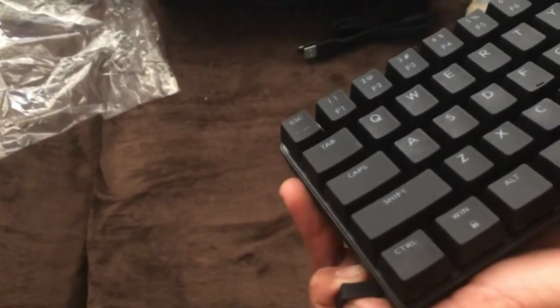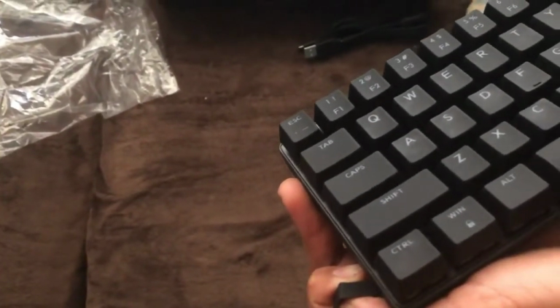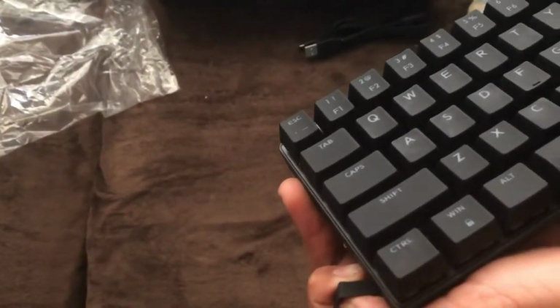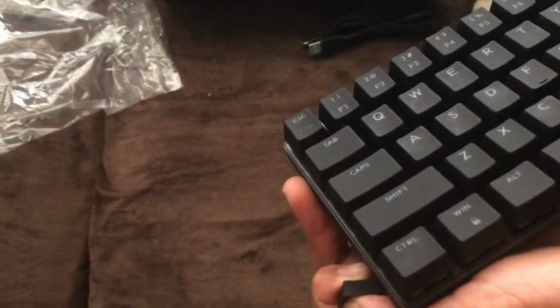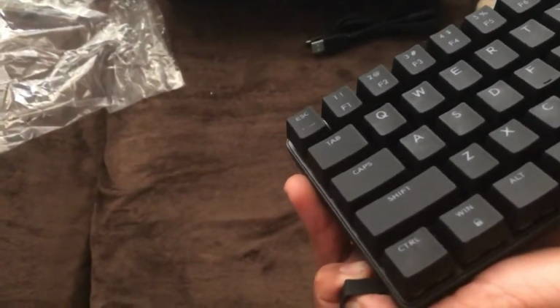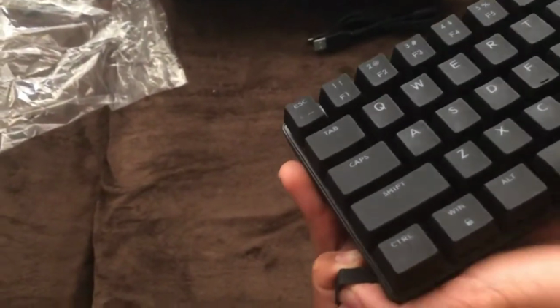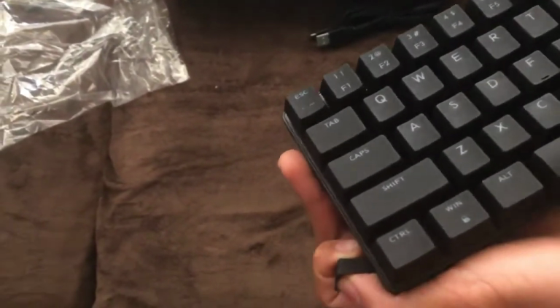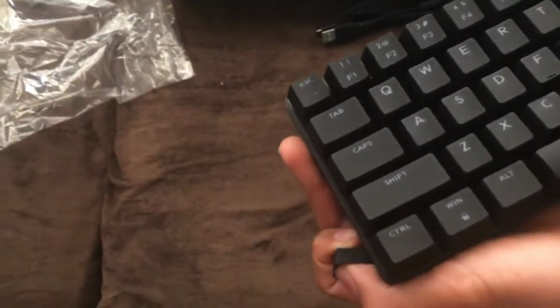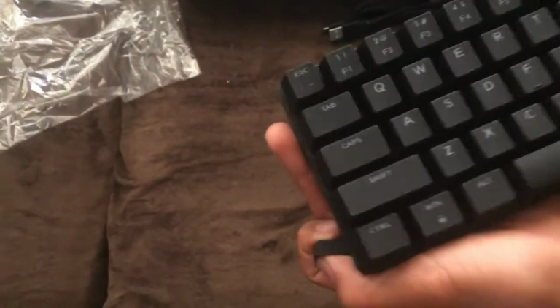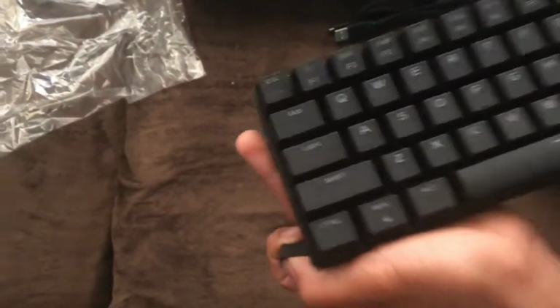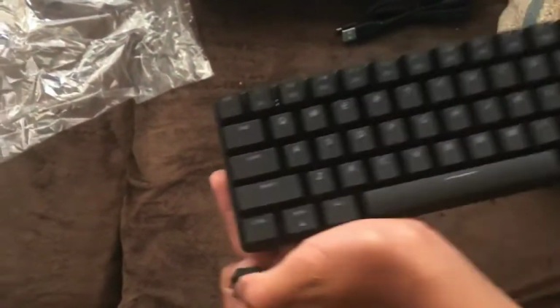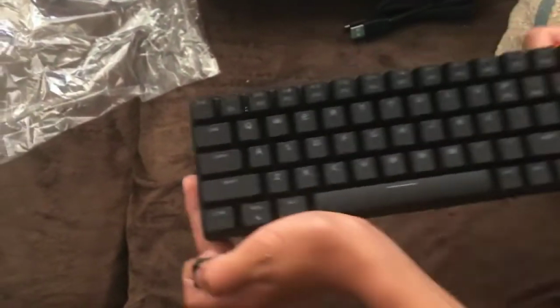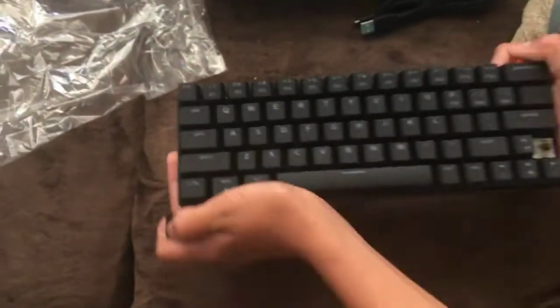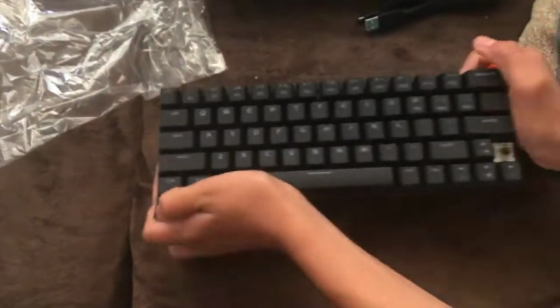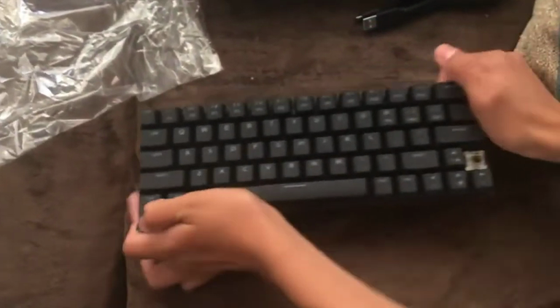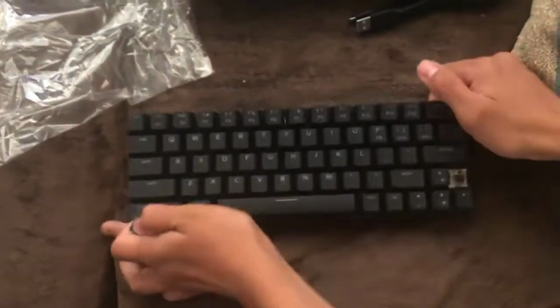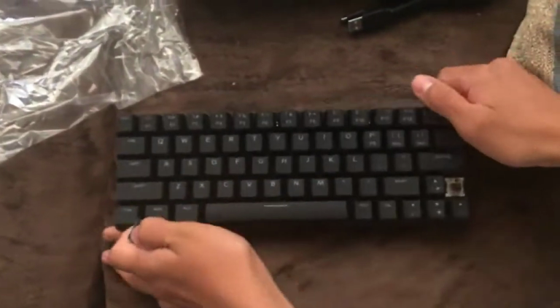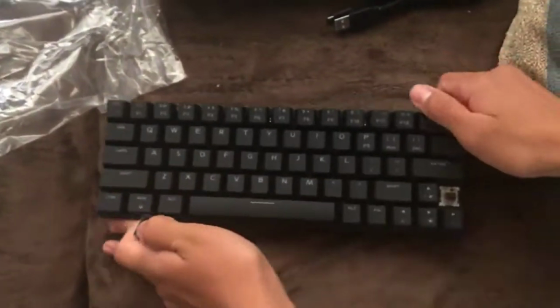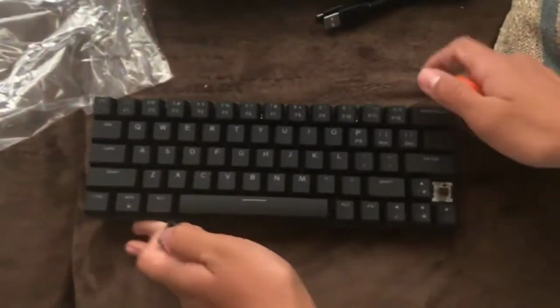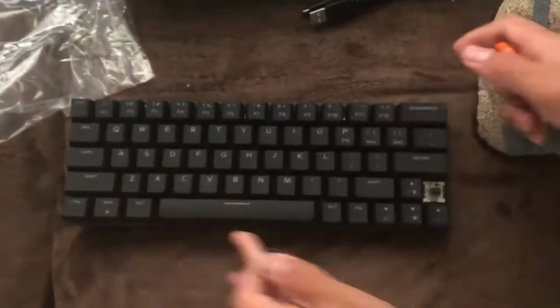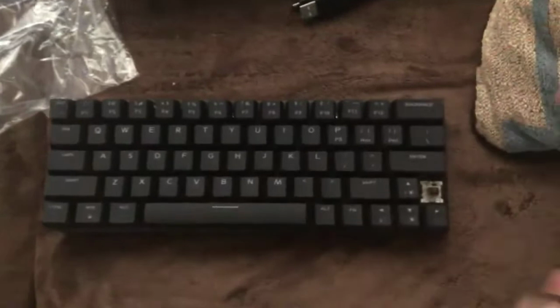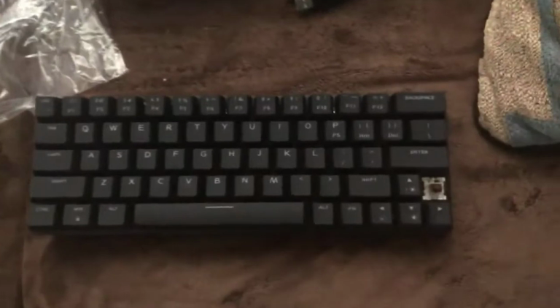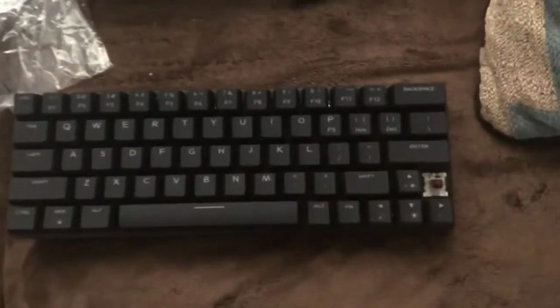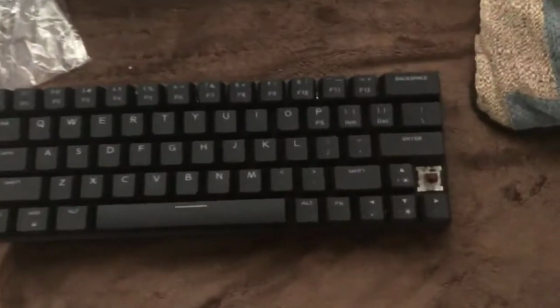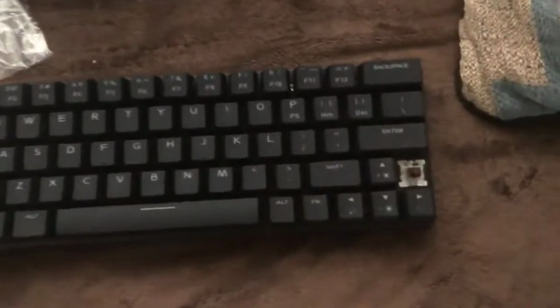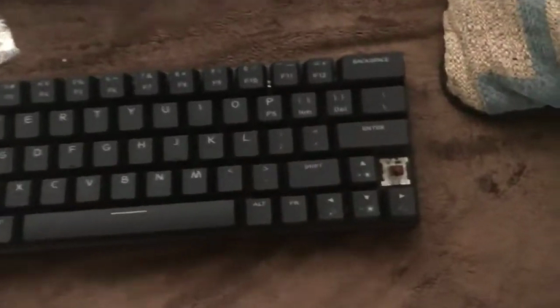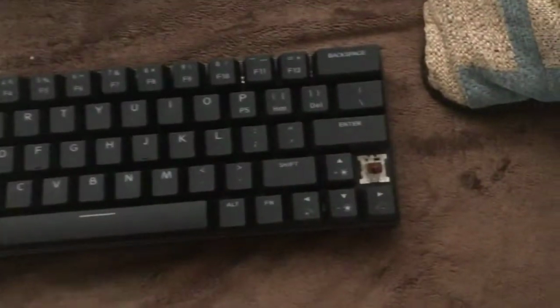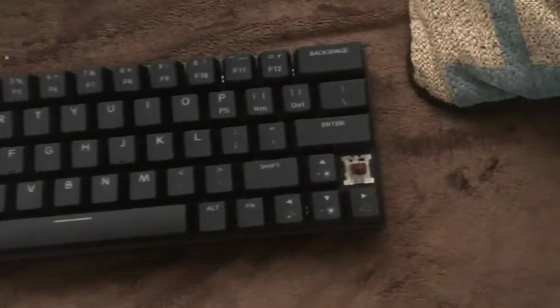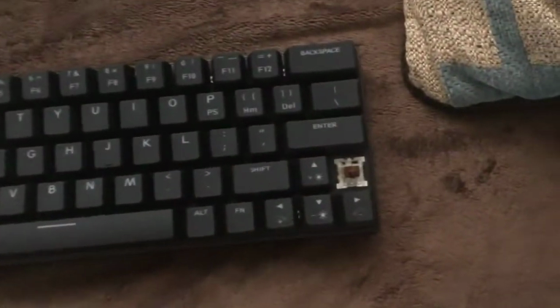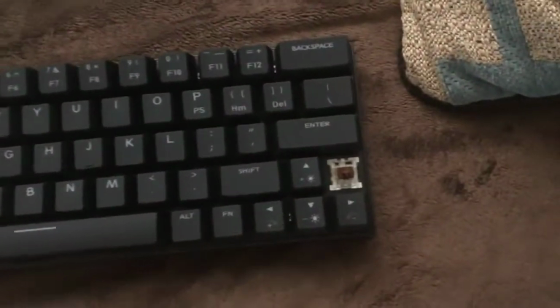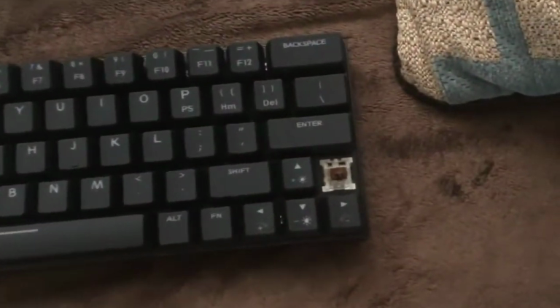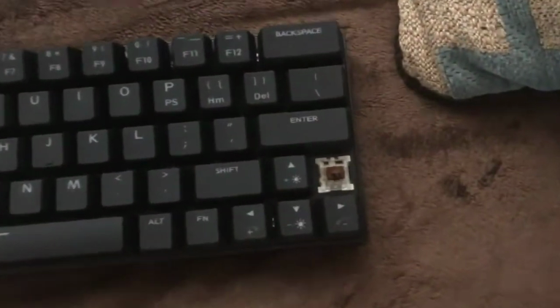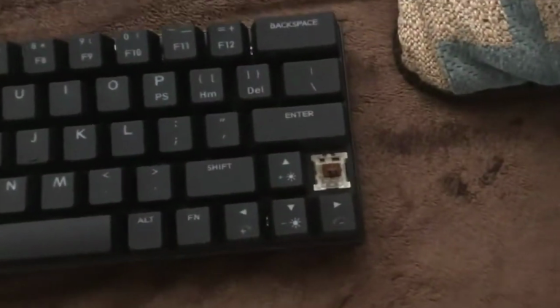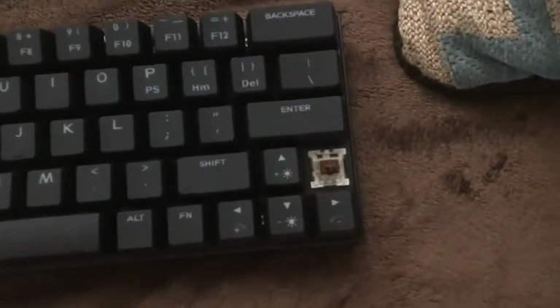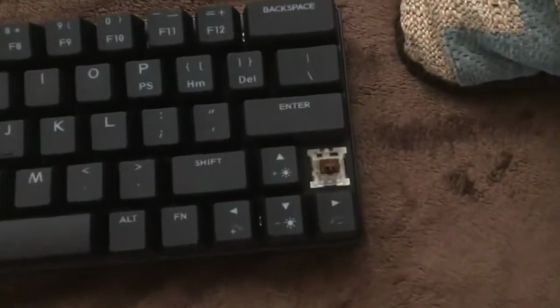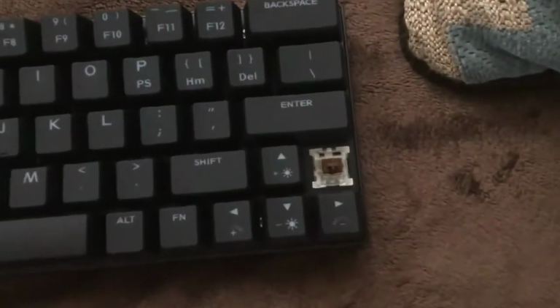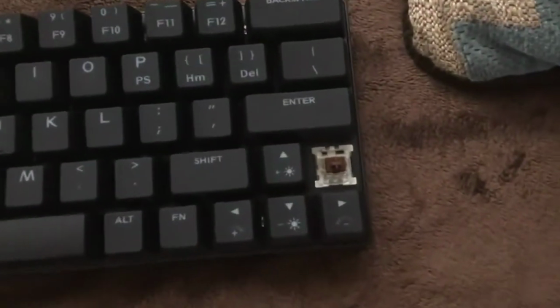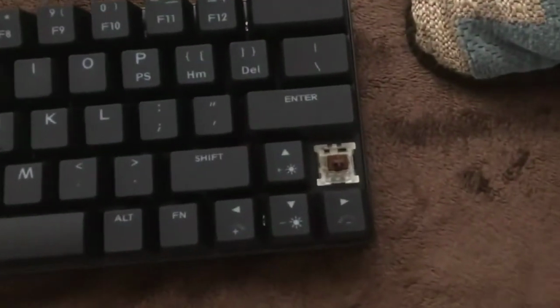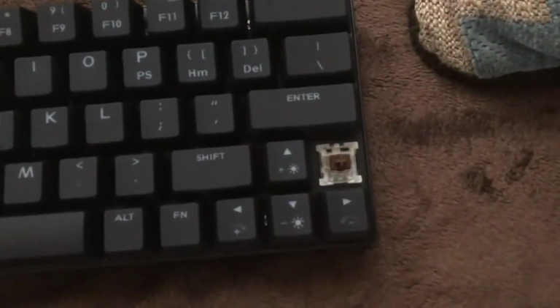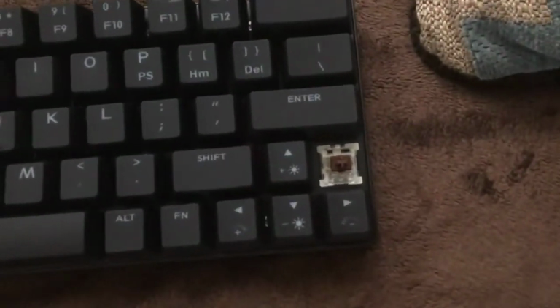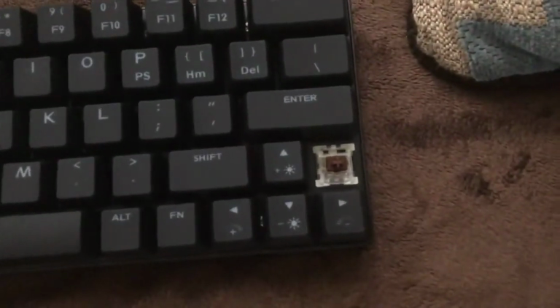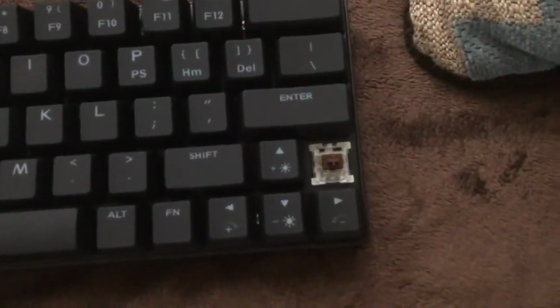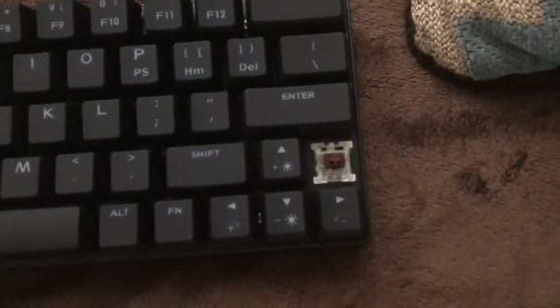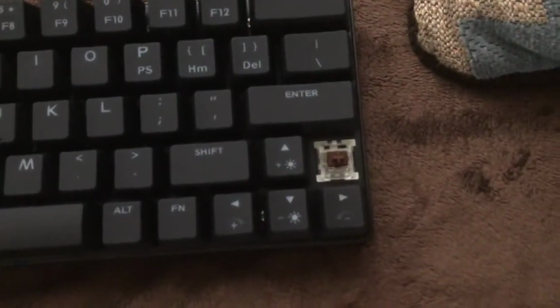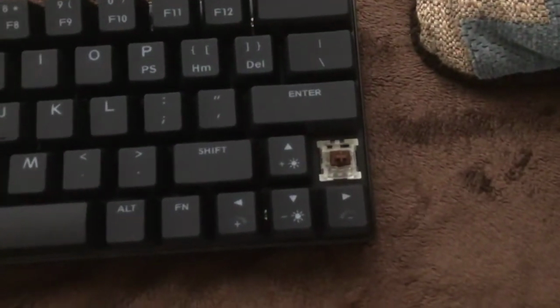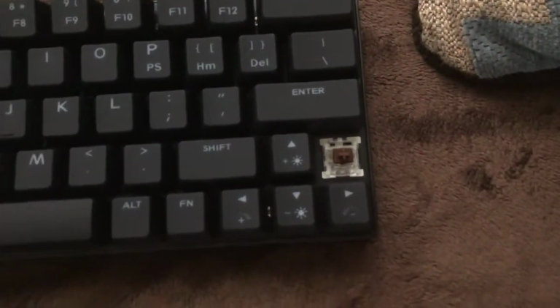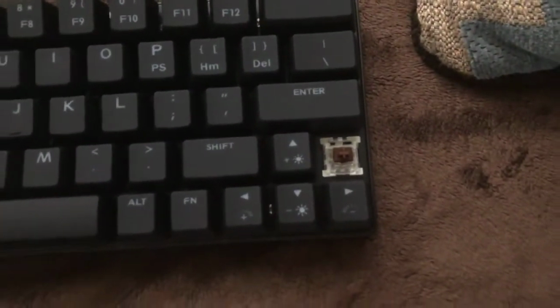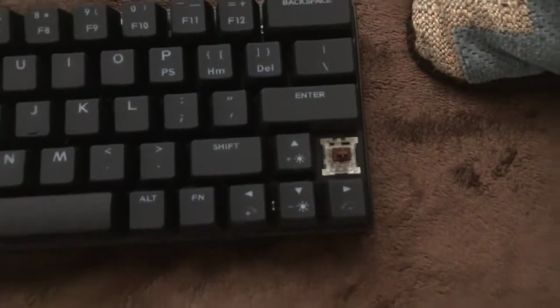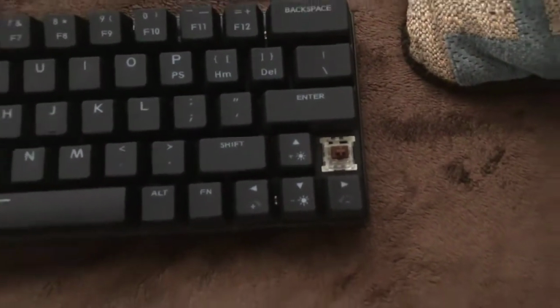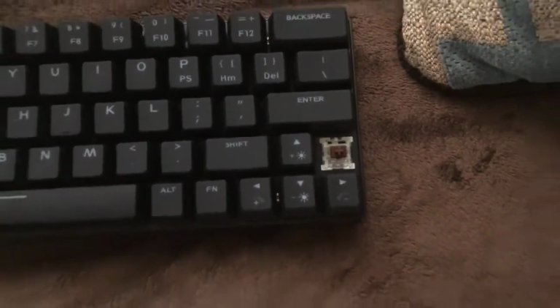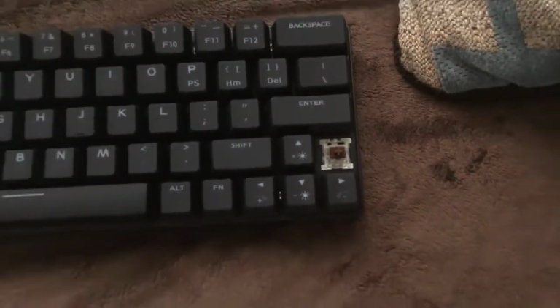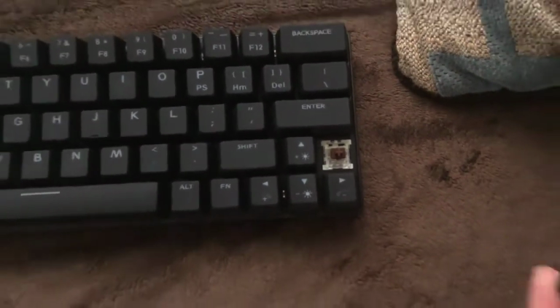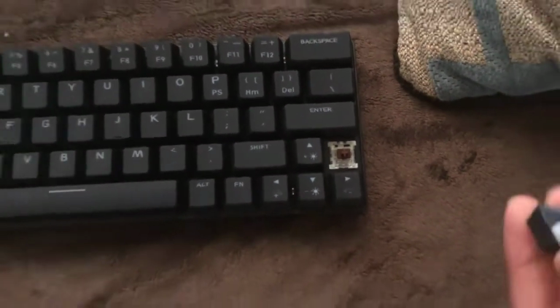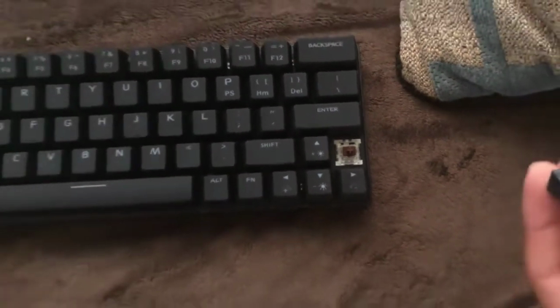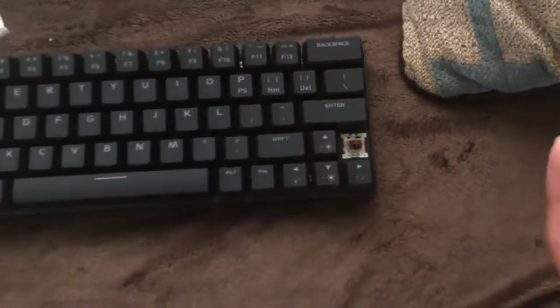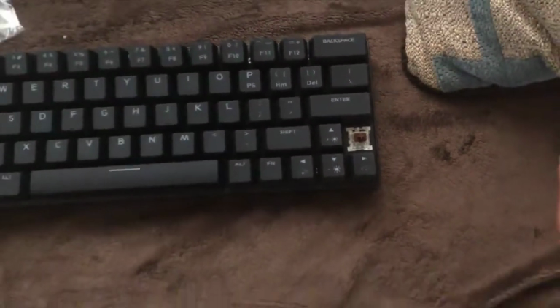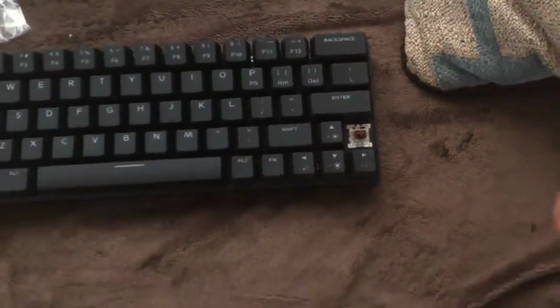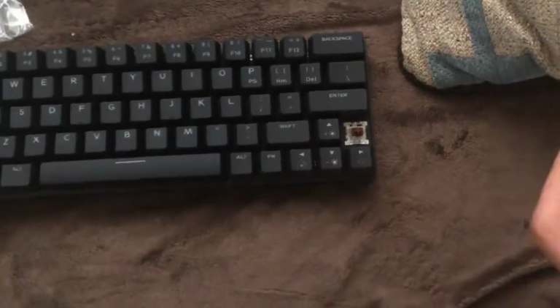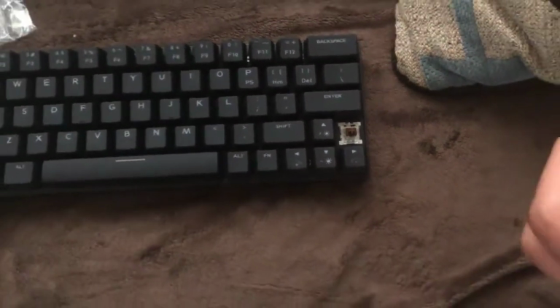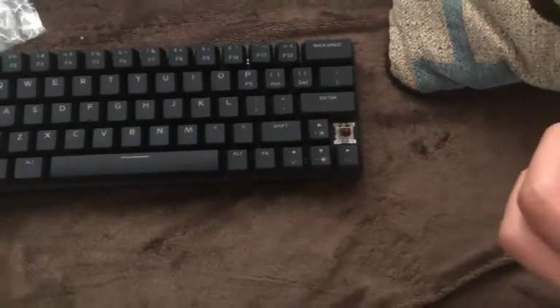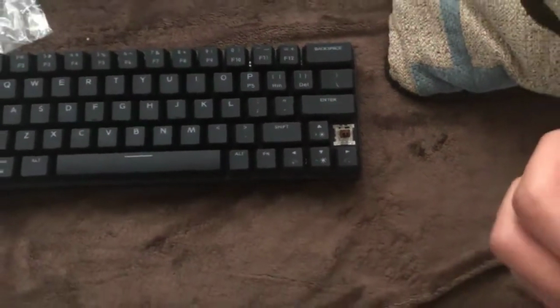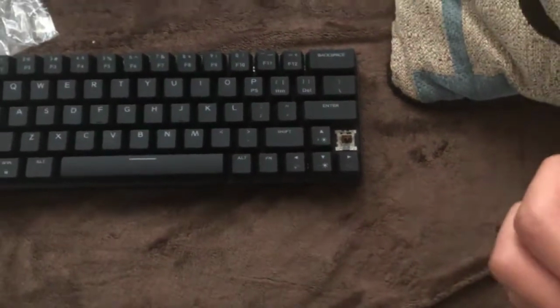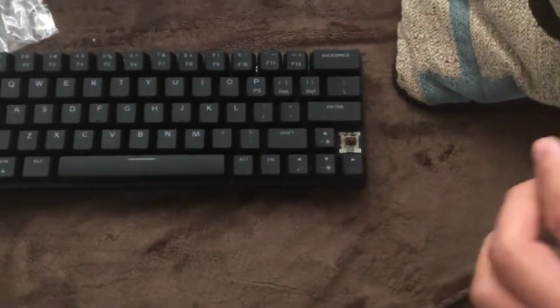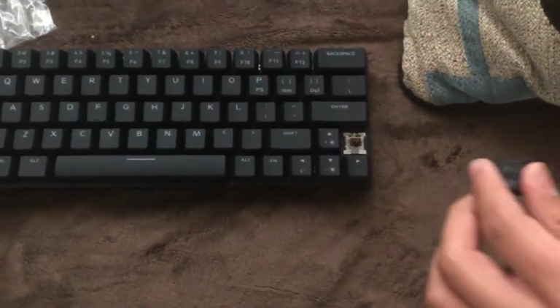It's an Outemu brown switch — Outemu brown. I'll put this back.